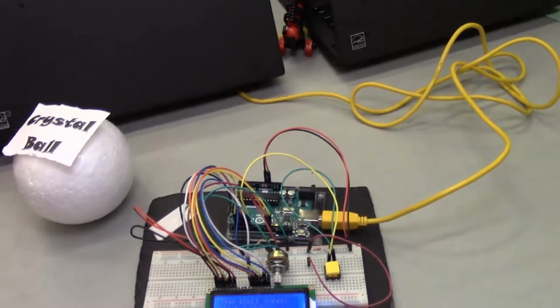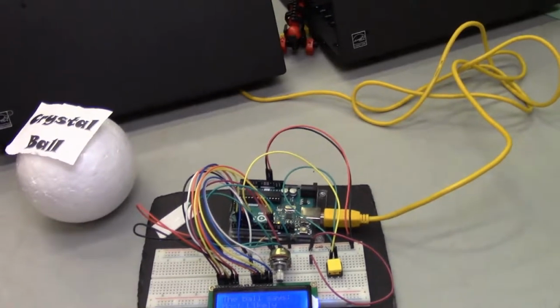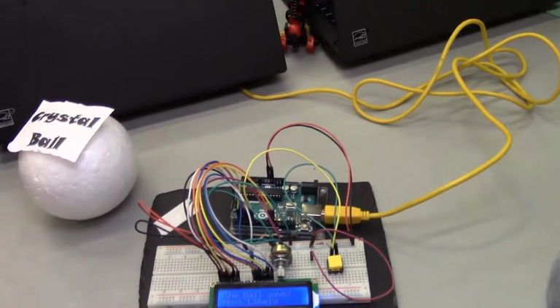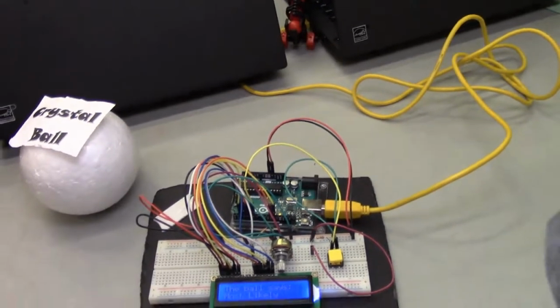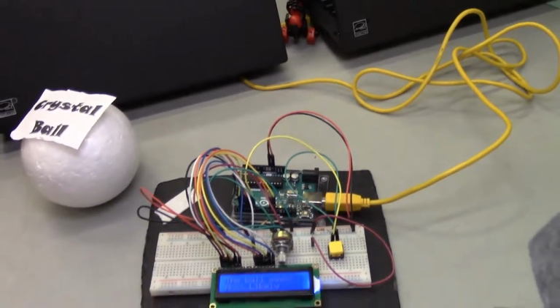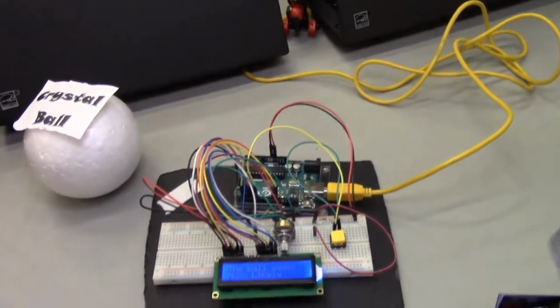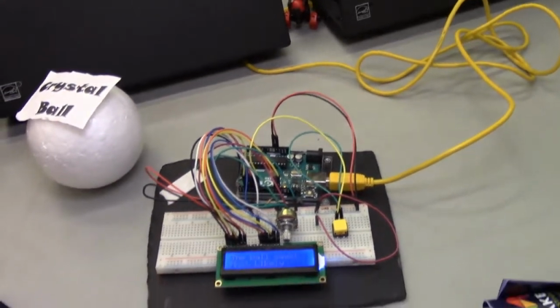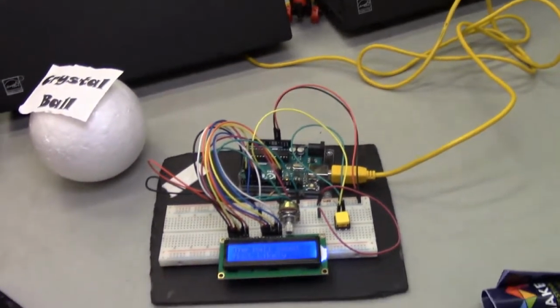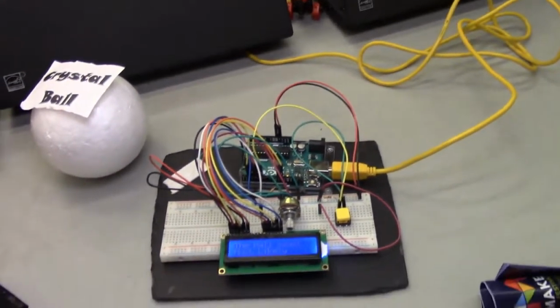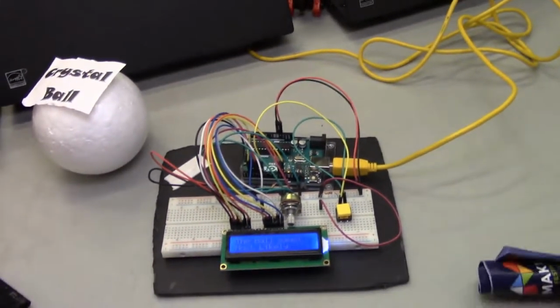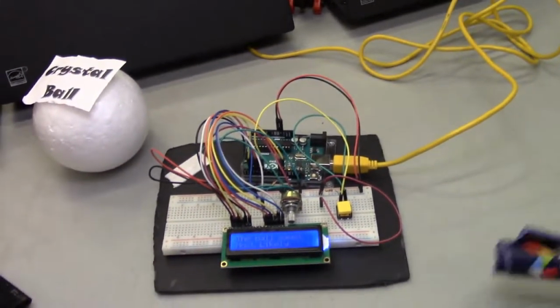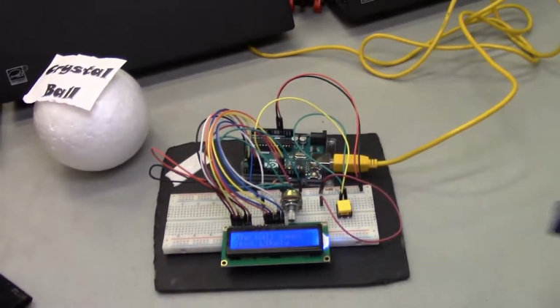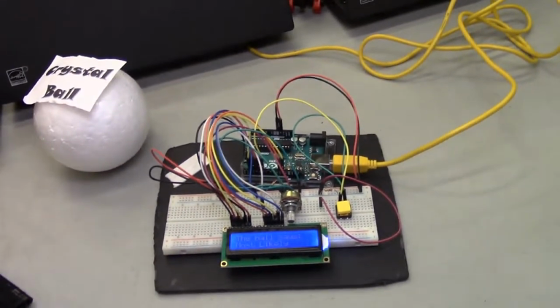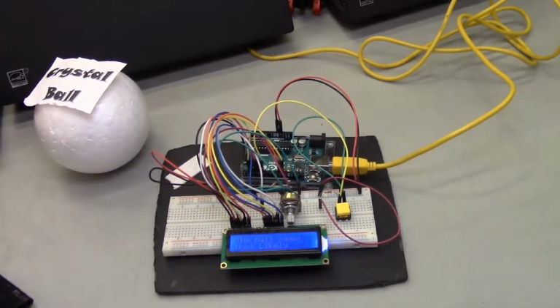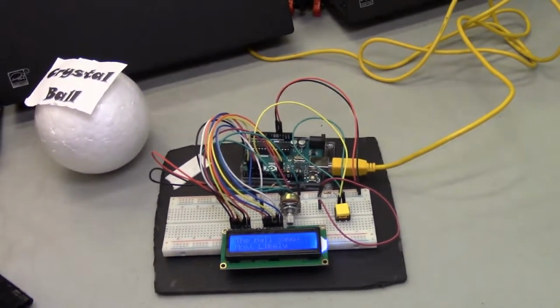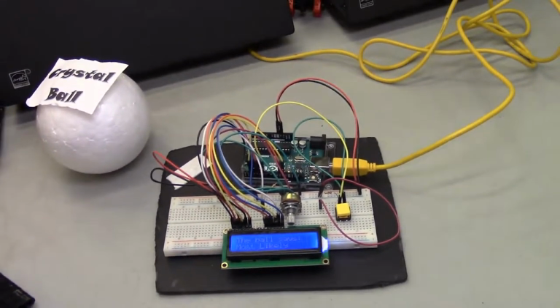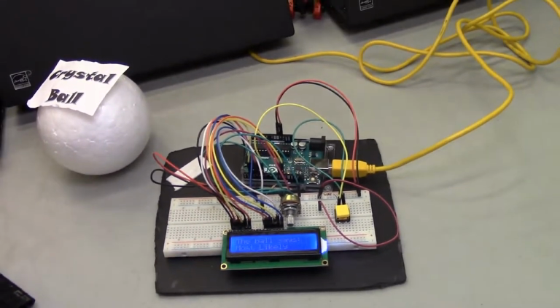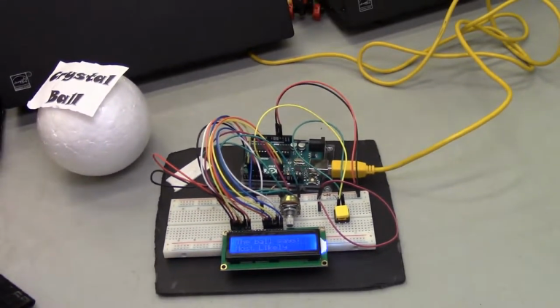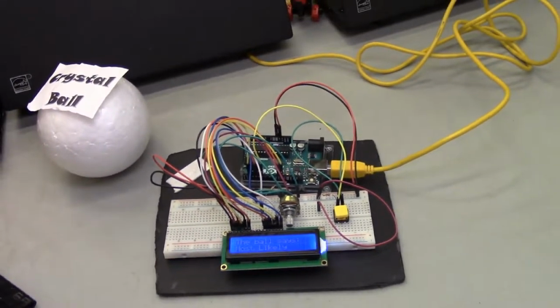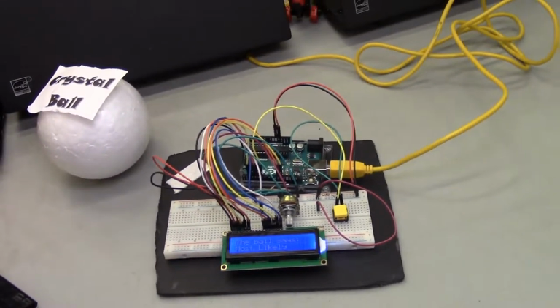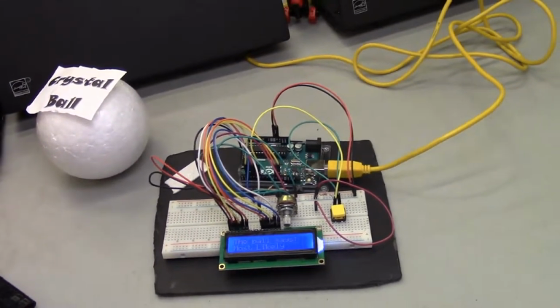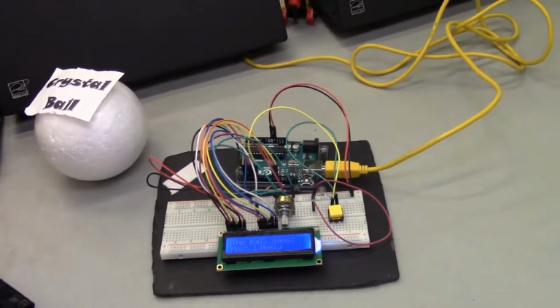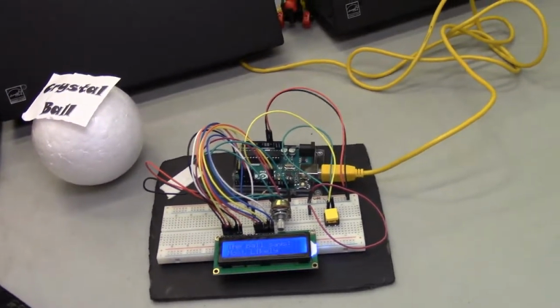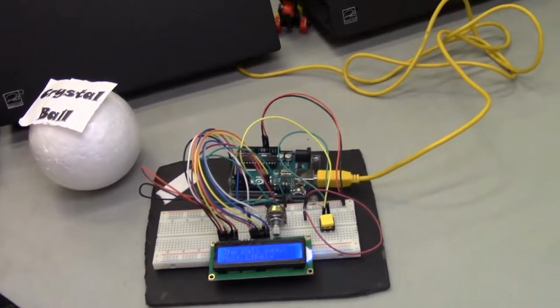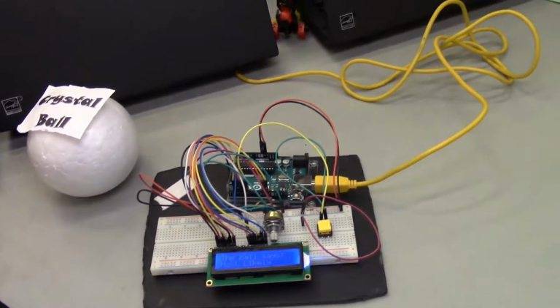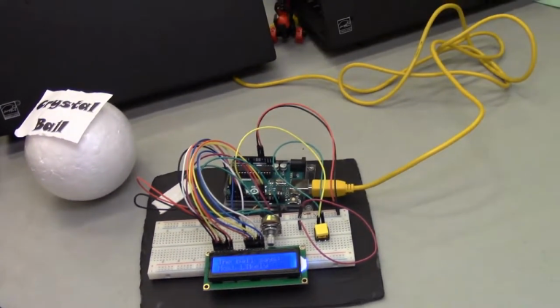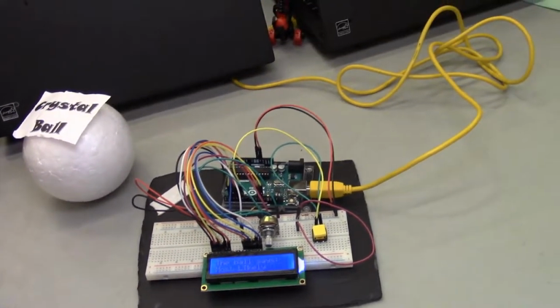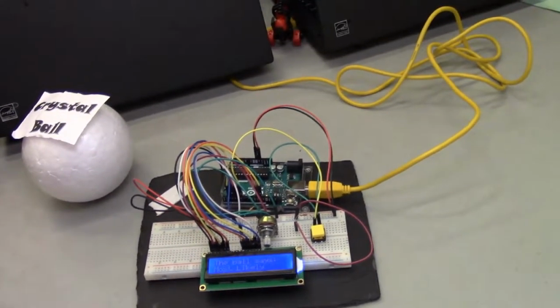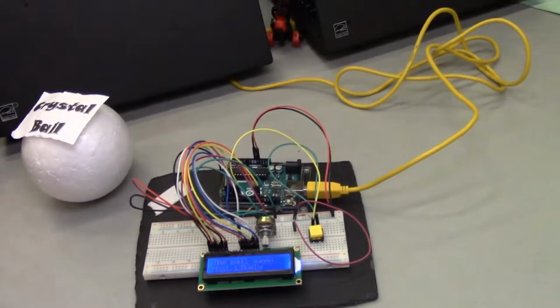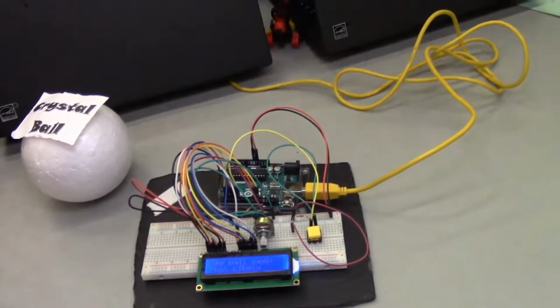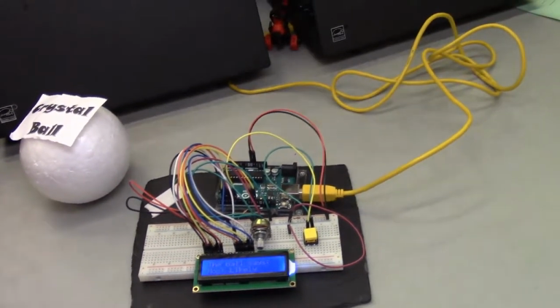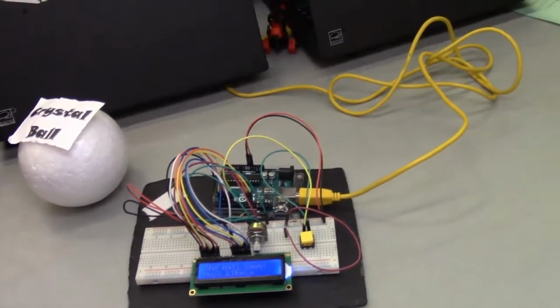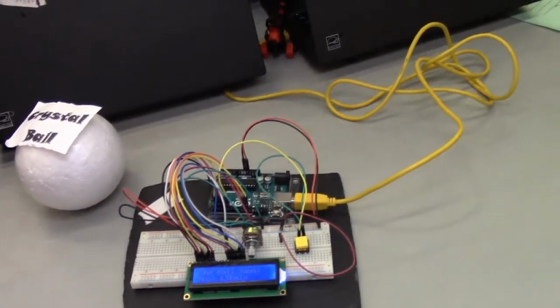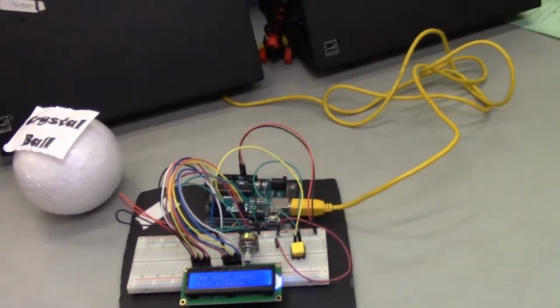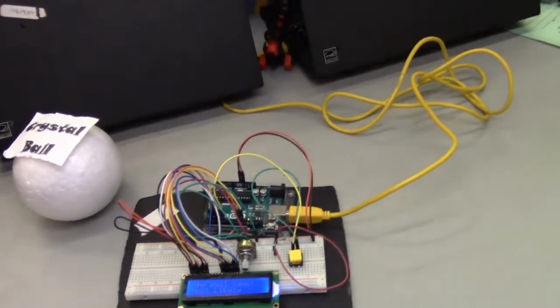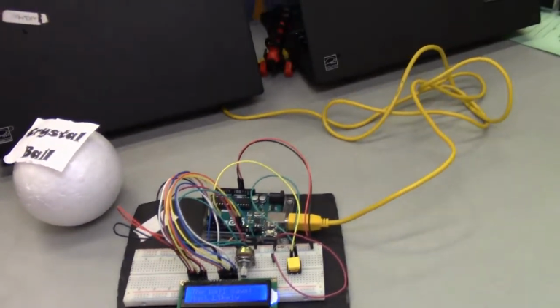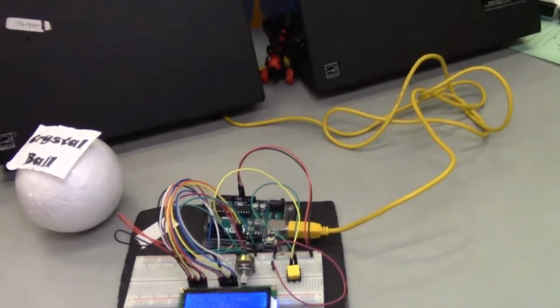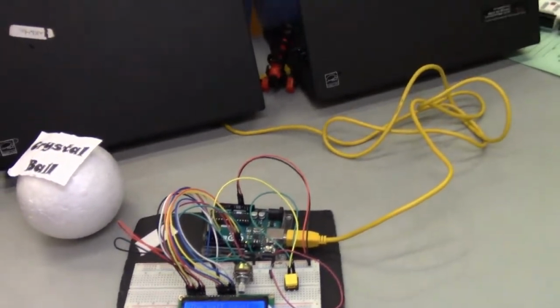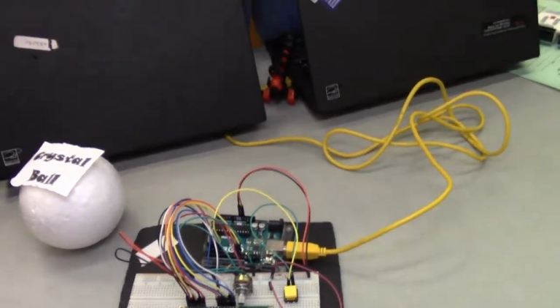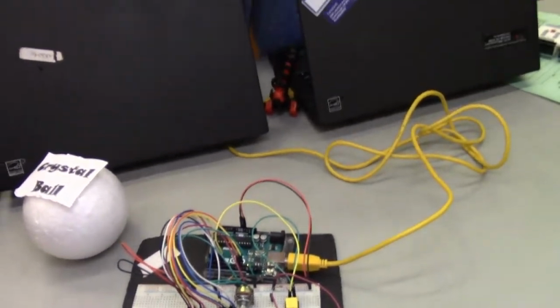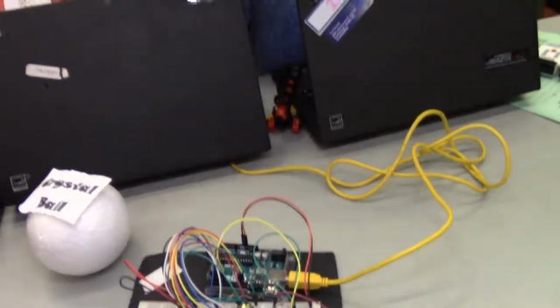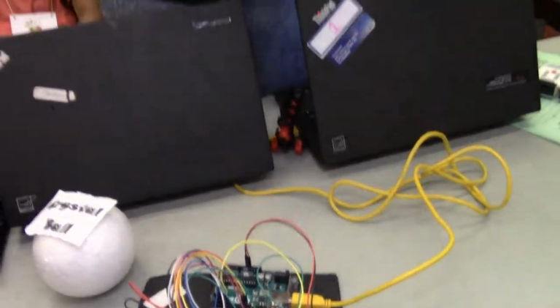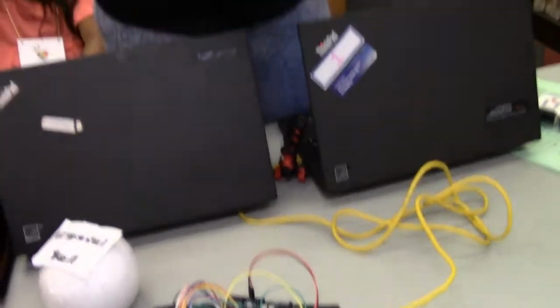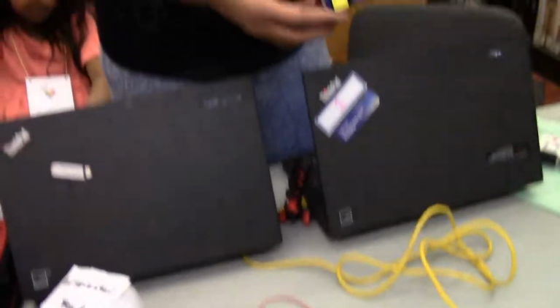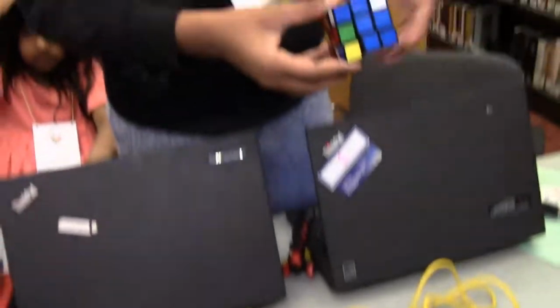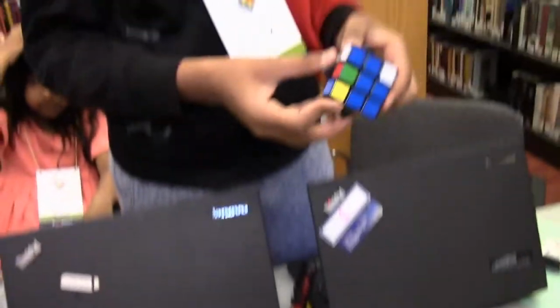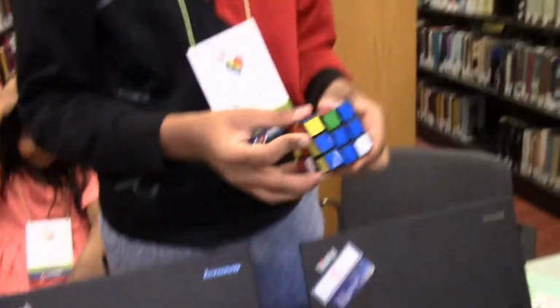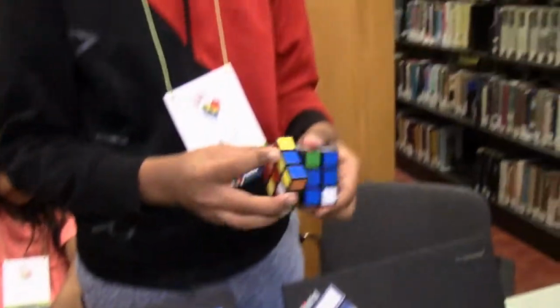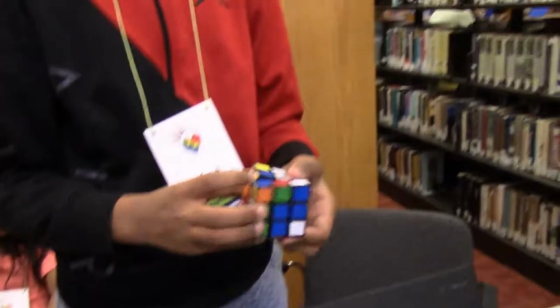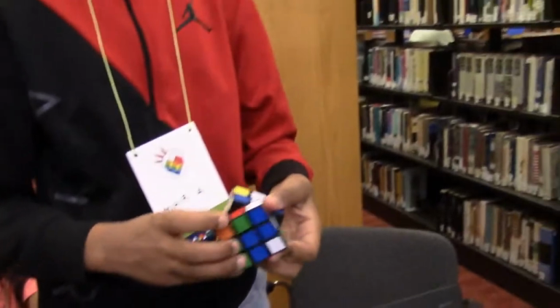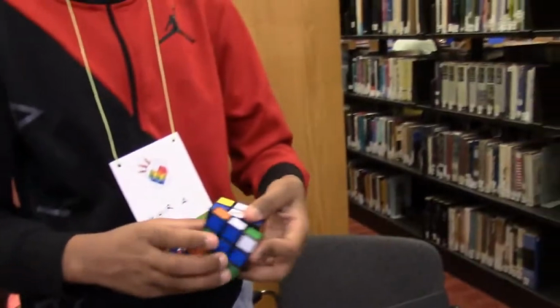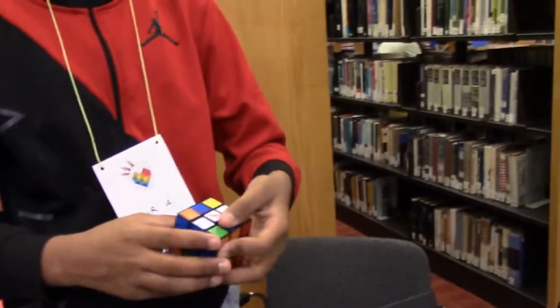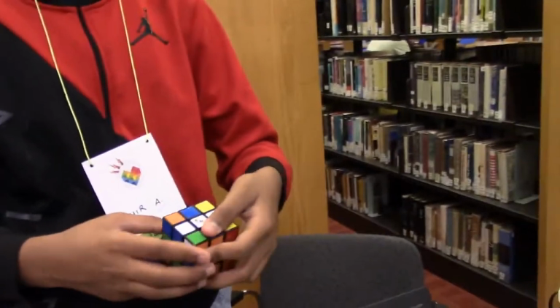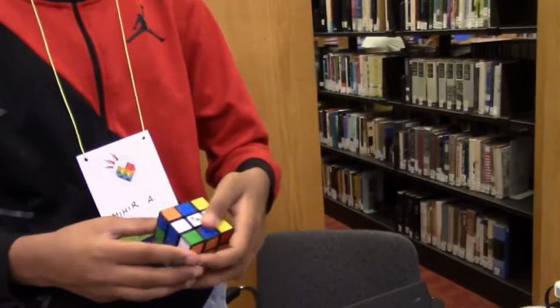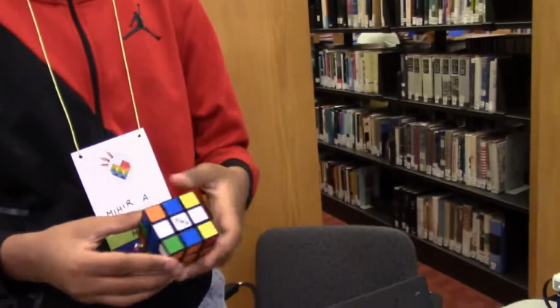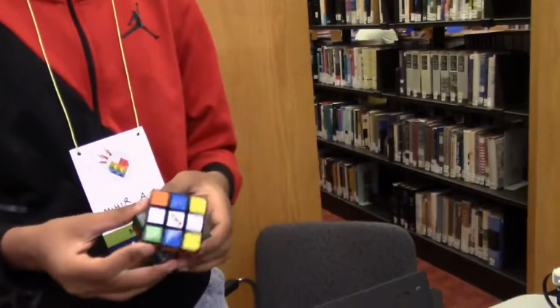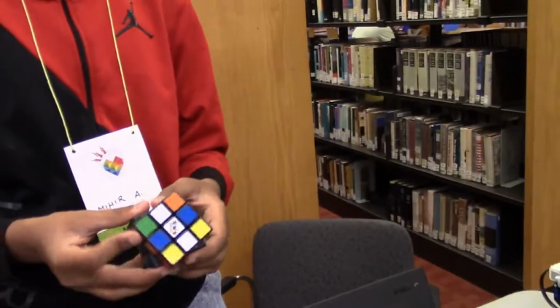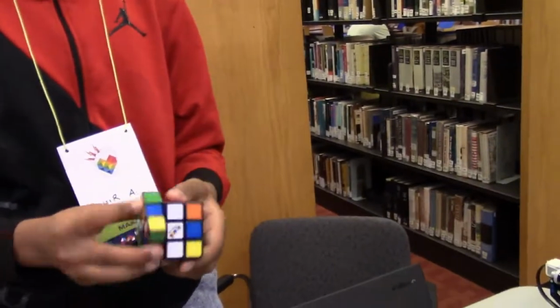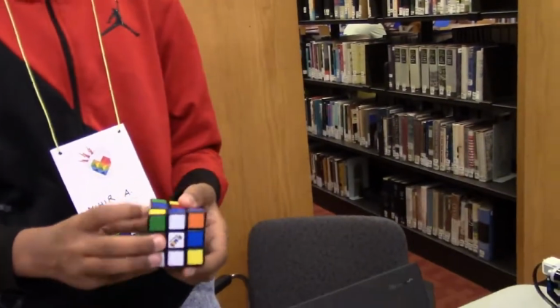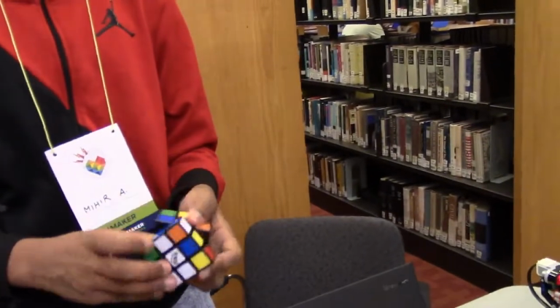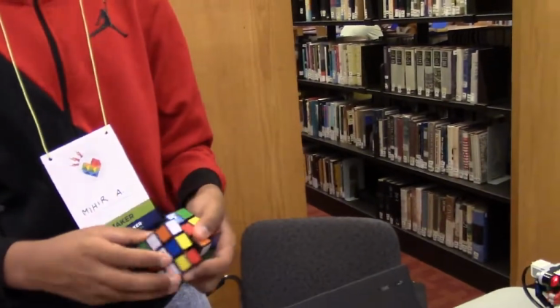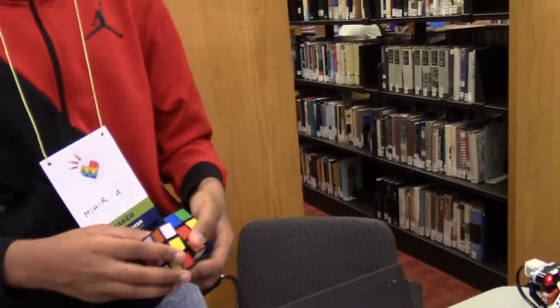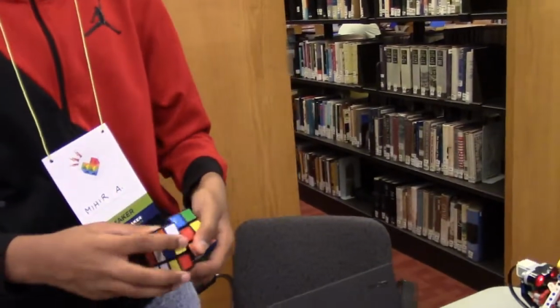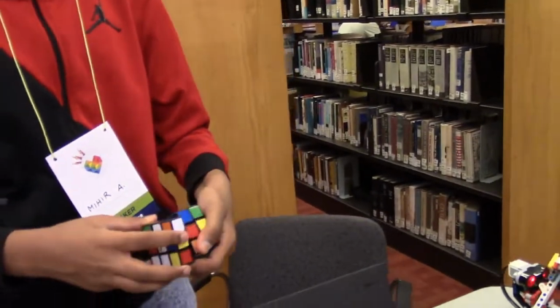It's so cool, it's awesome! And so, on the other side, we have a Rubik's Cube solving robot.